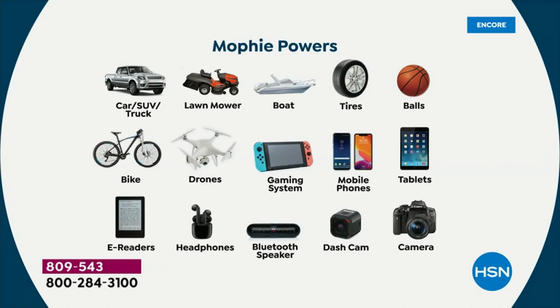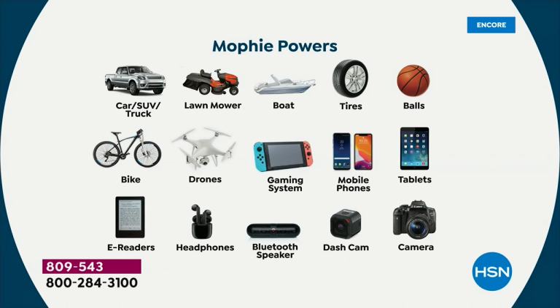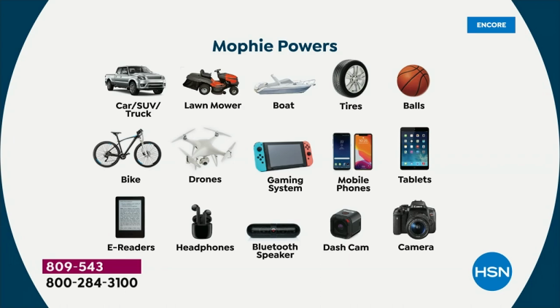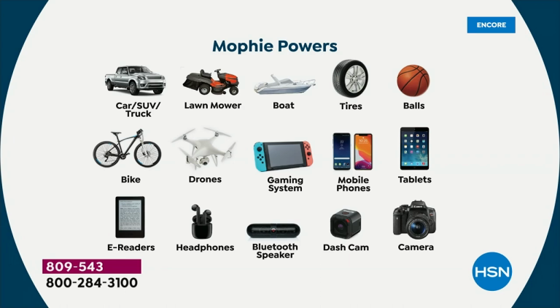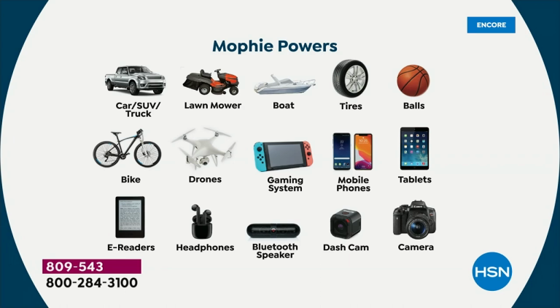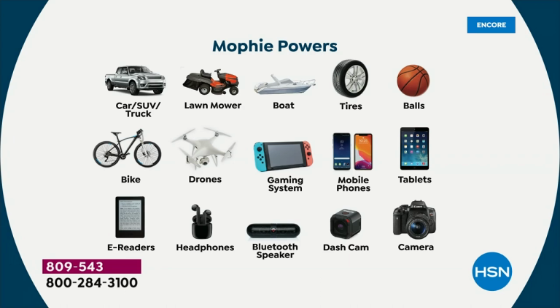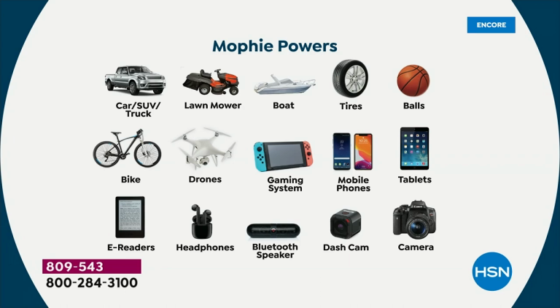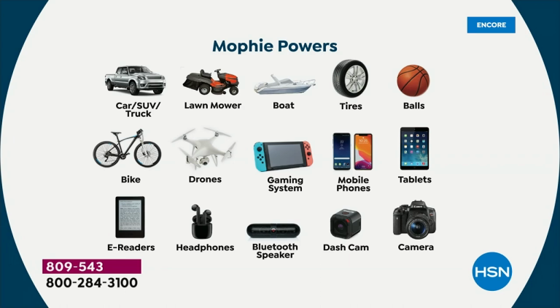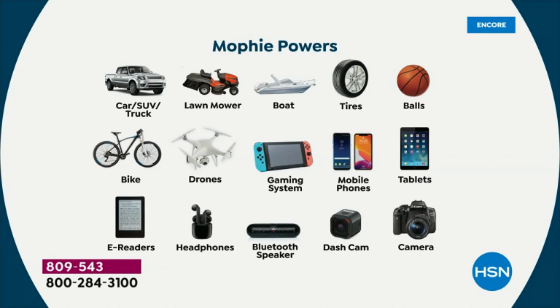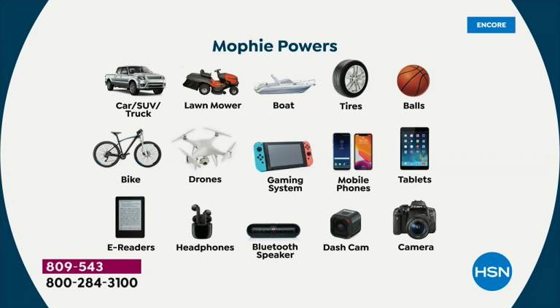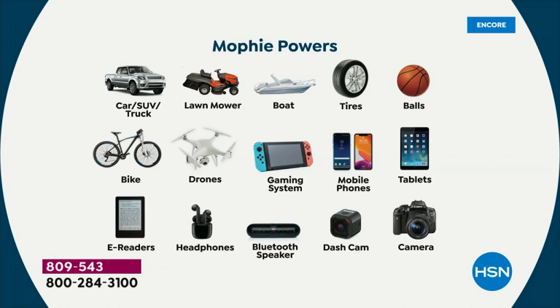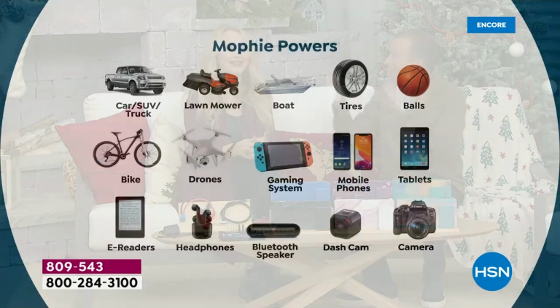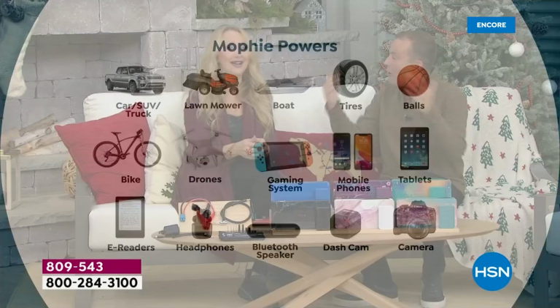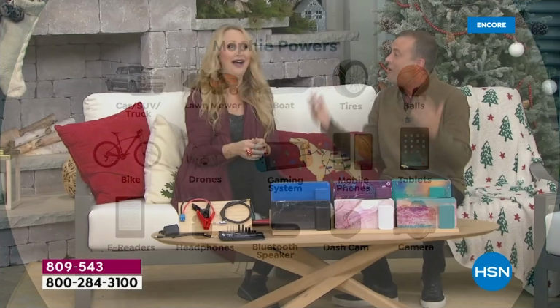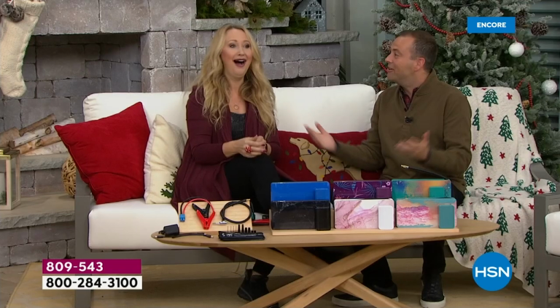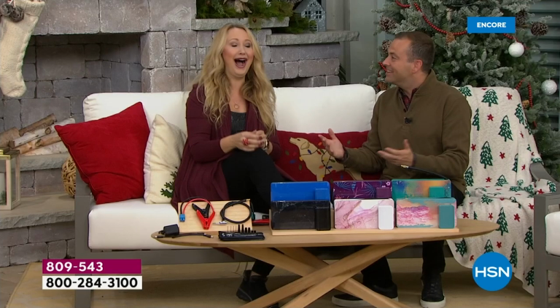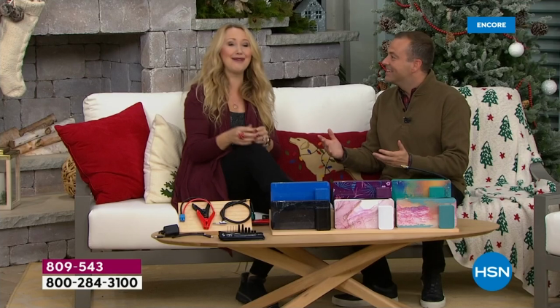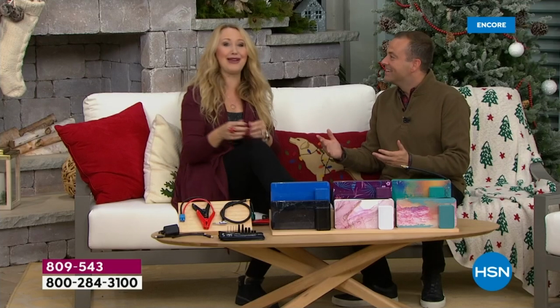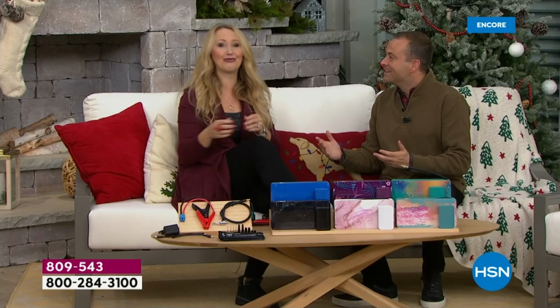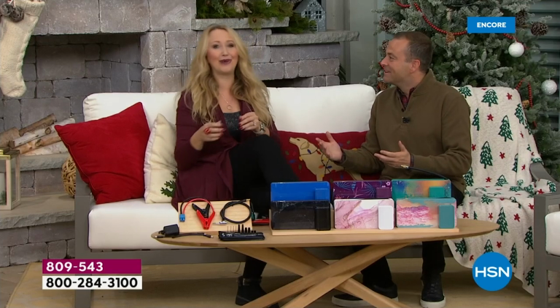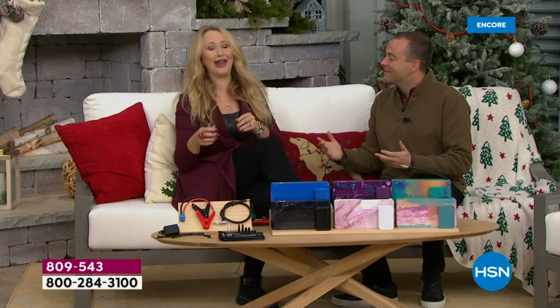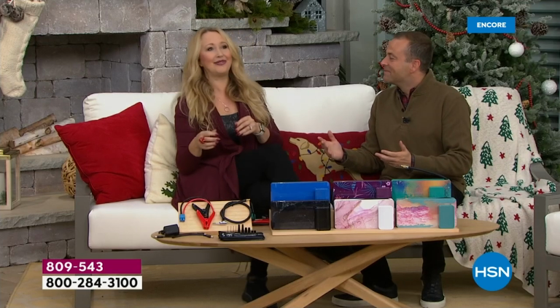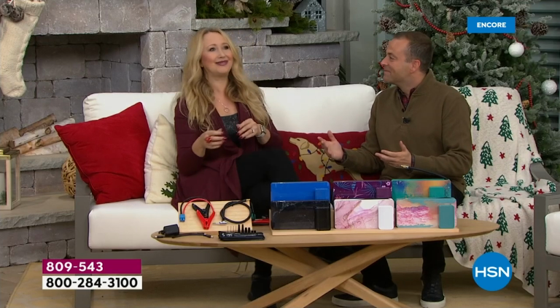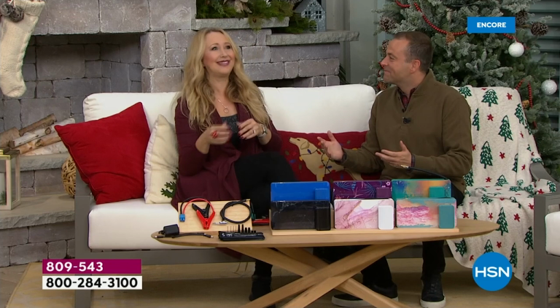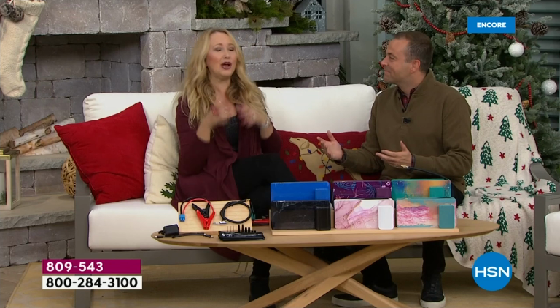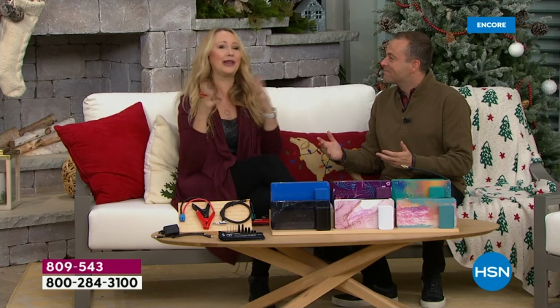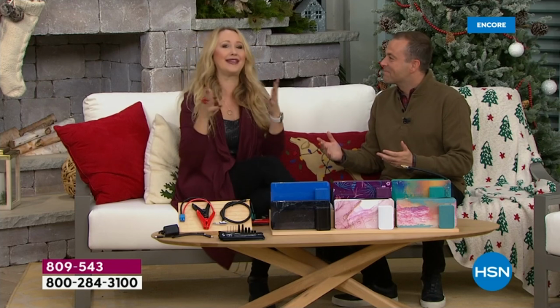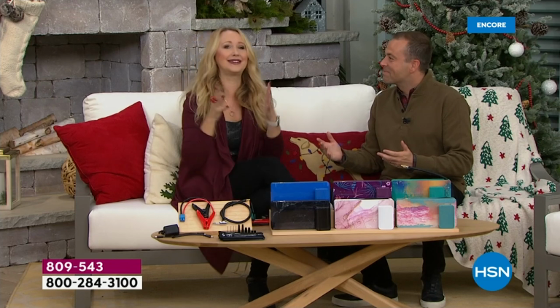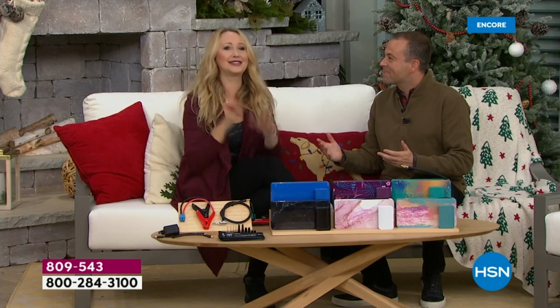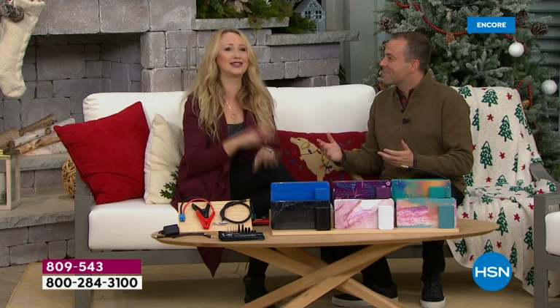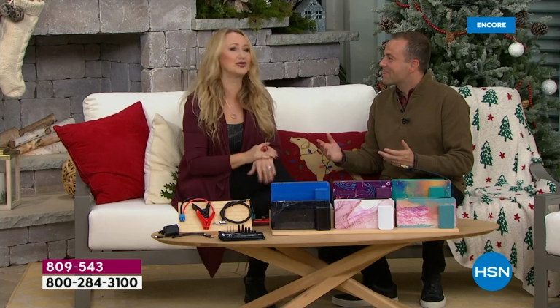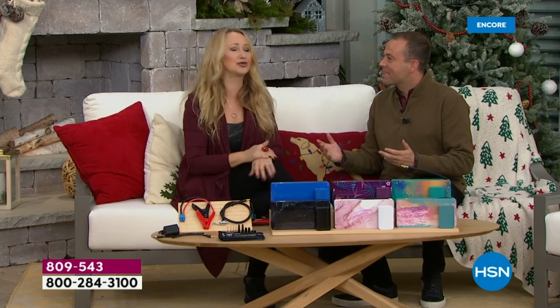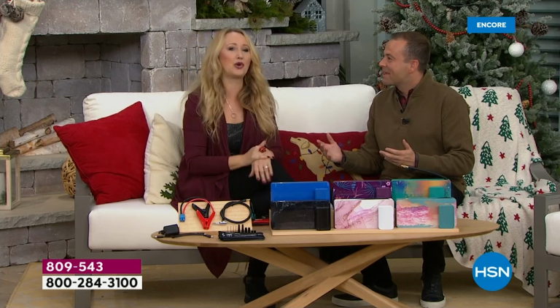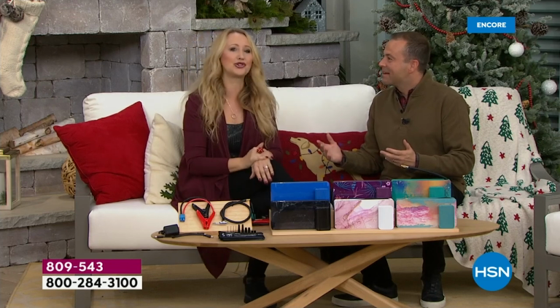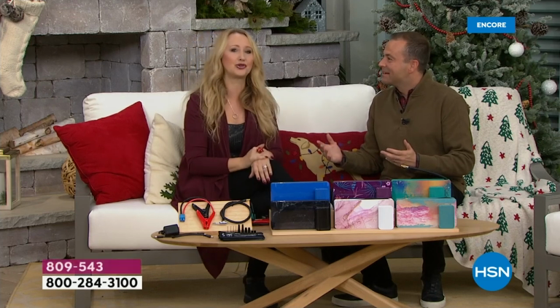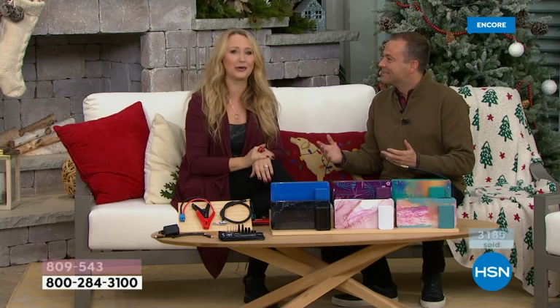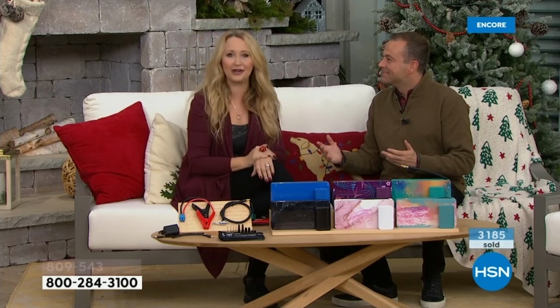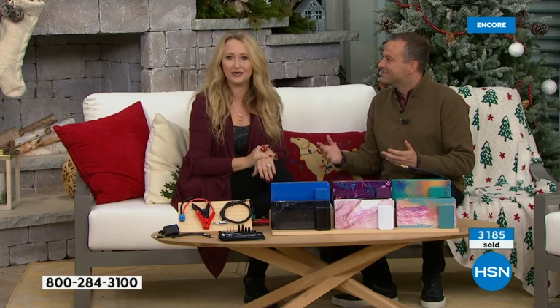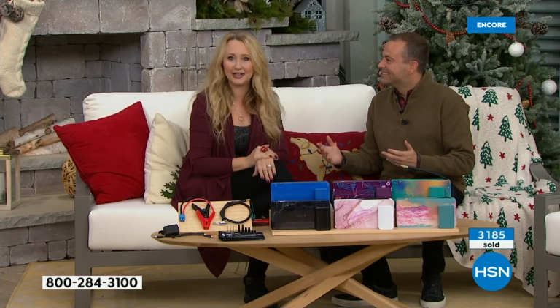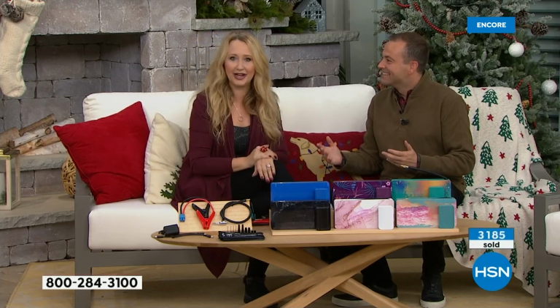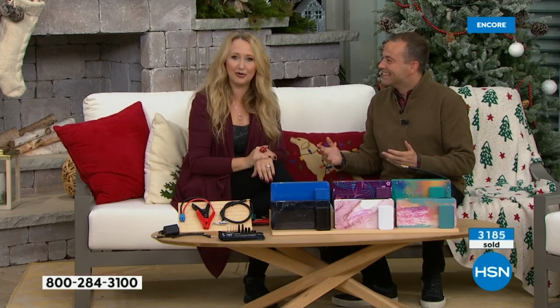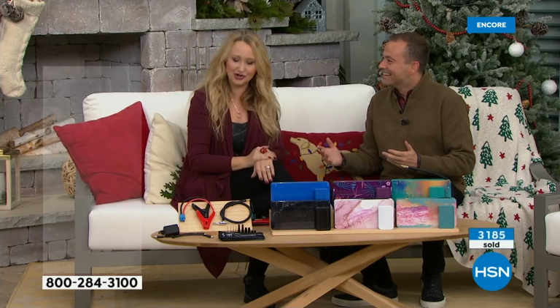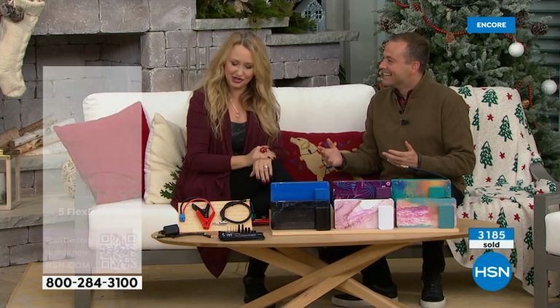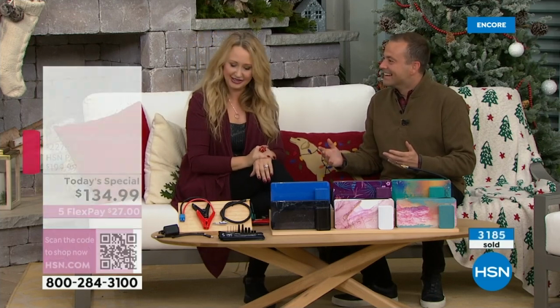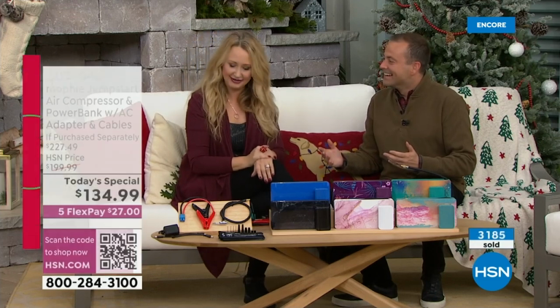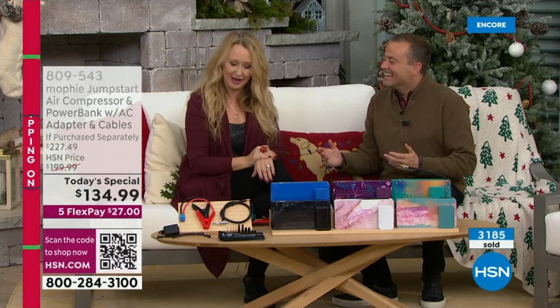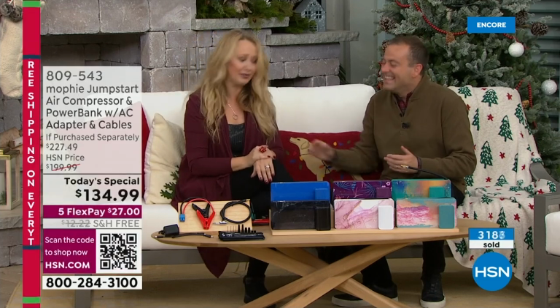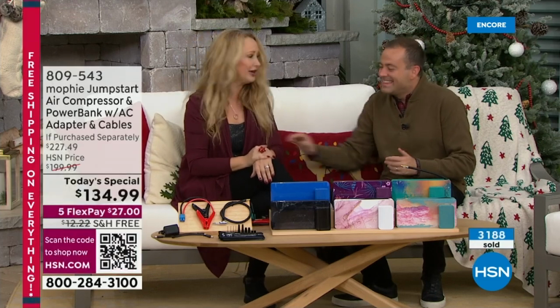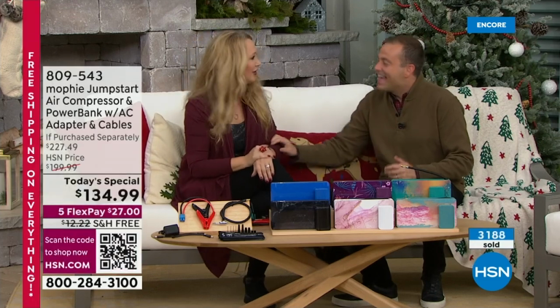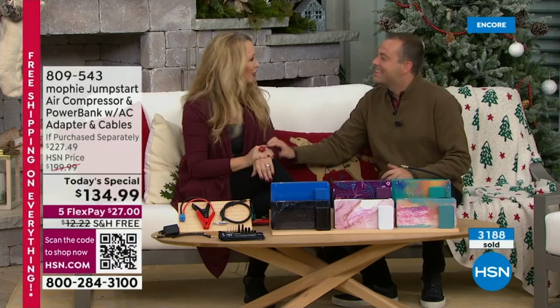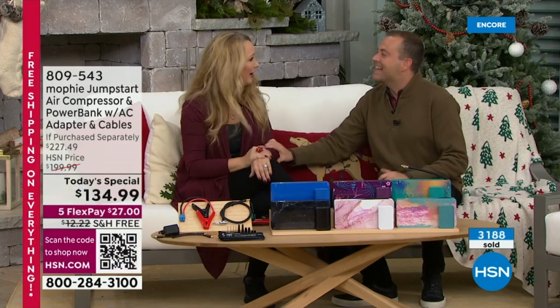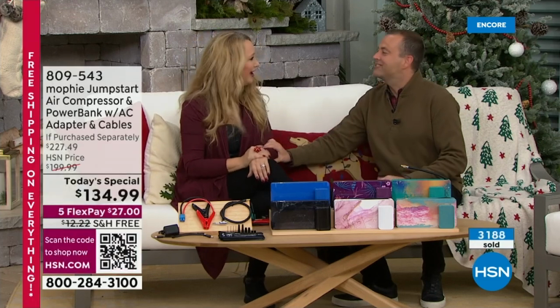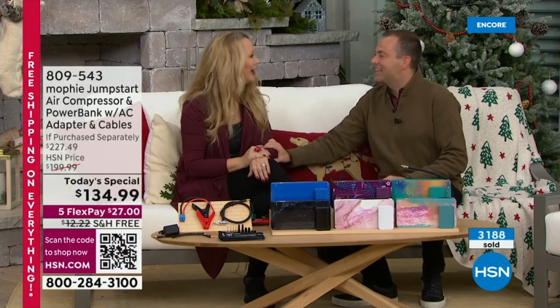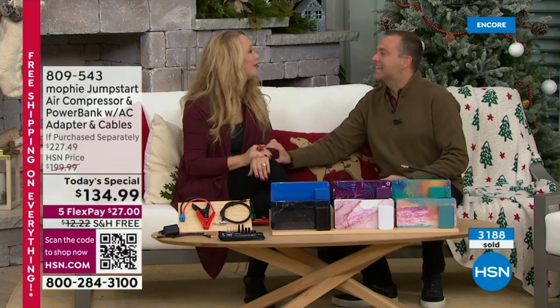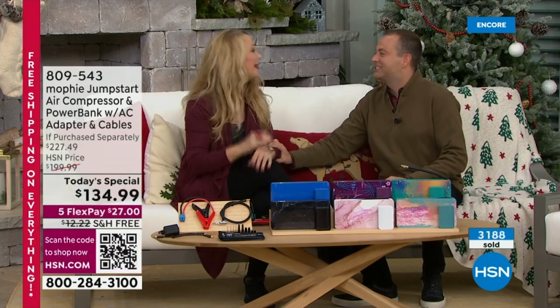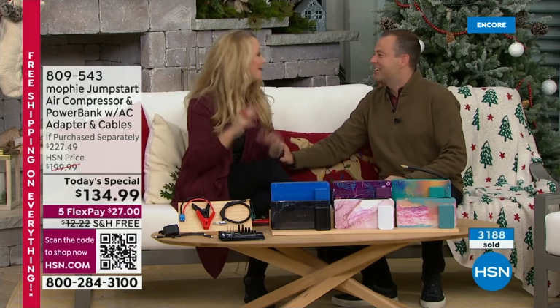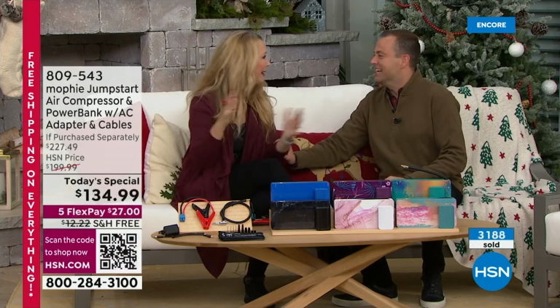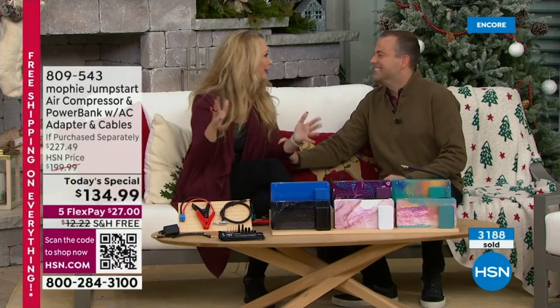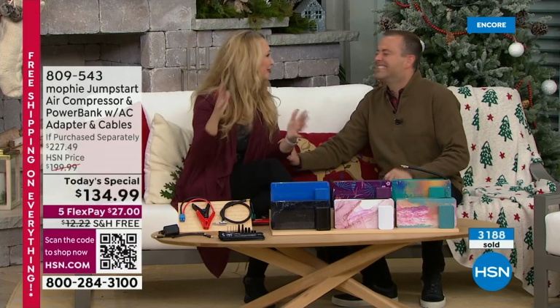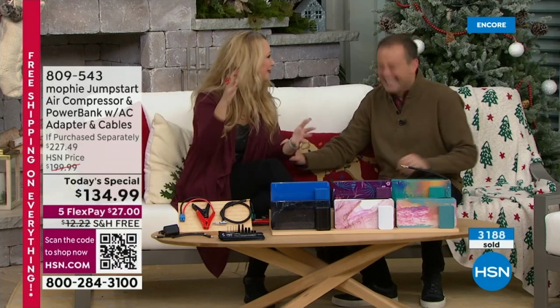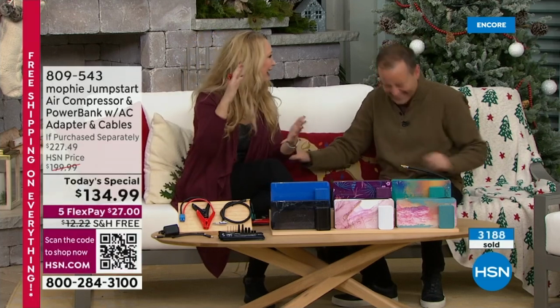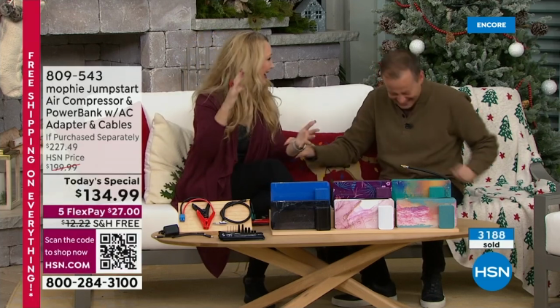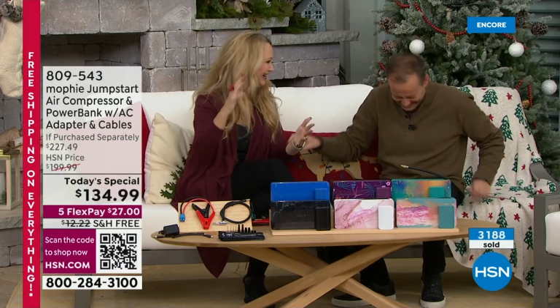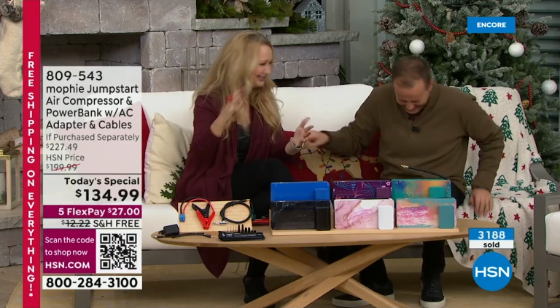The only thing it doesn't do is wash your windows — and it'd be a bigger device if it did.